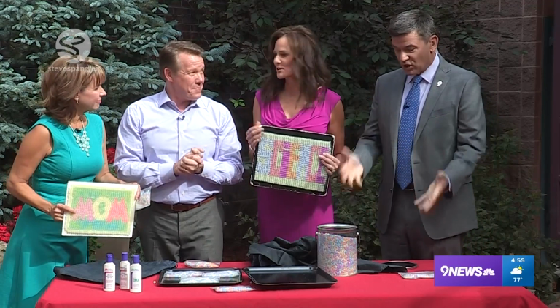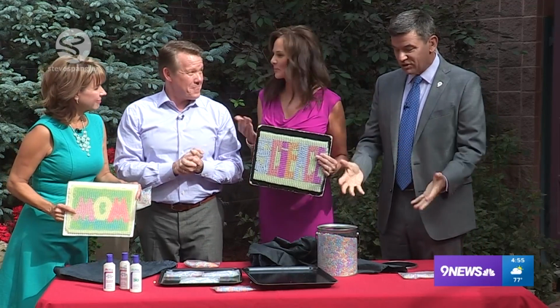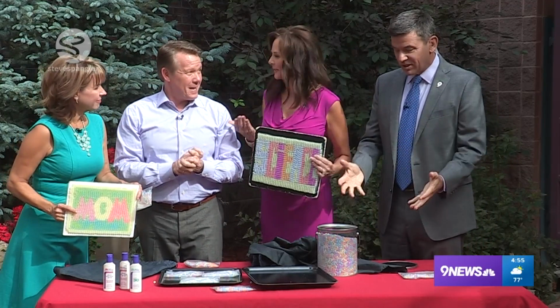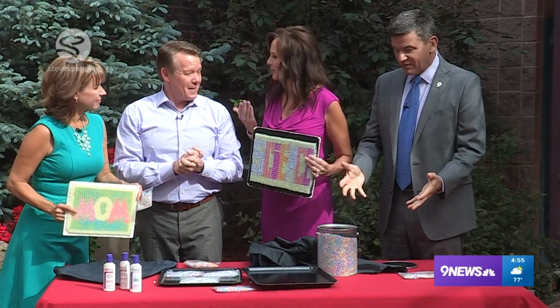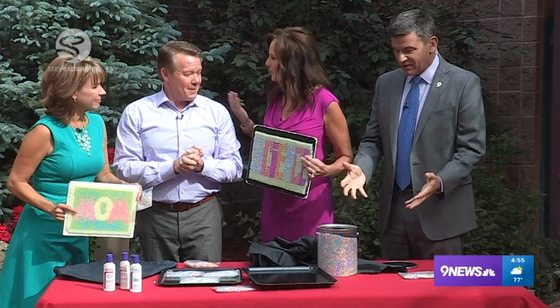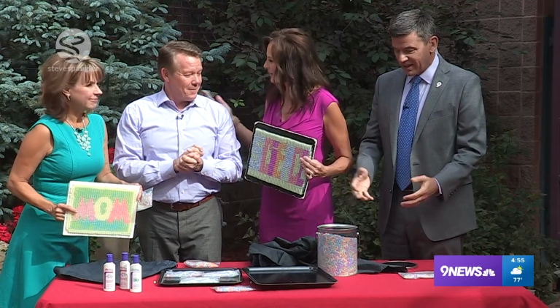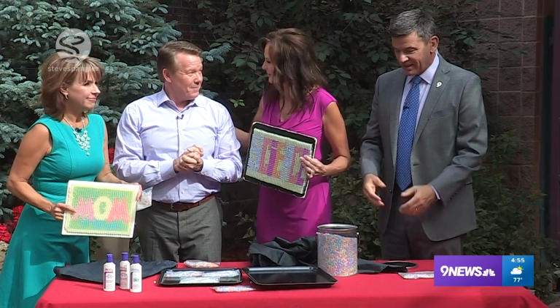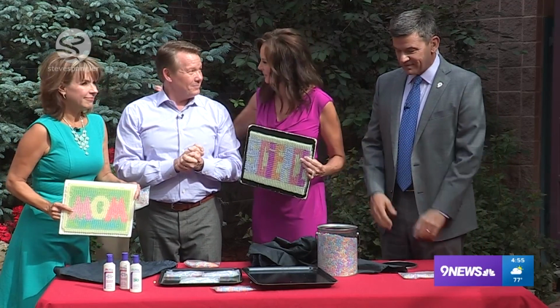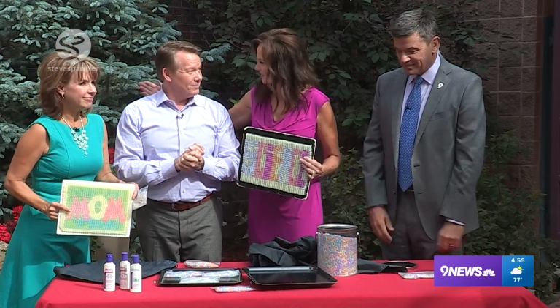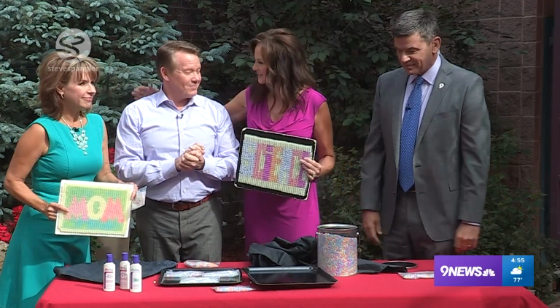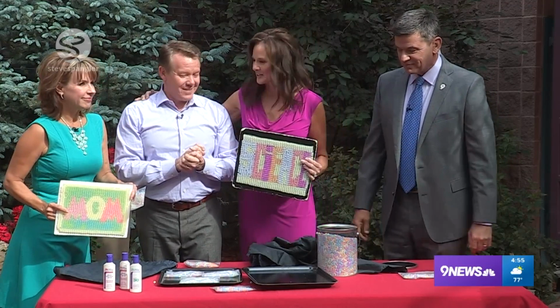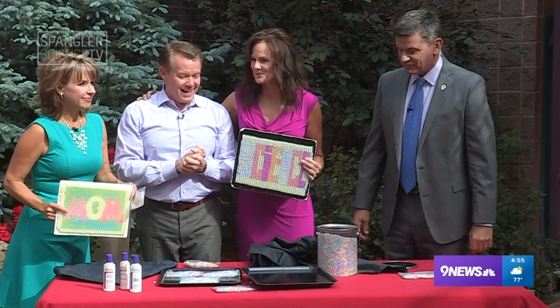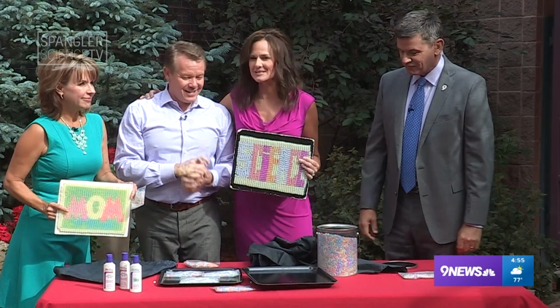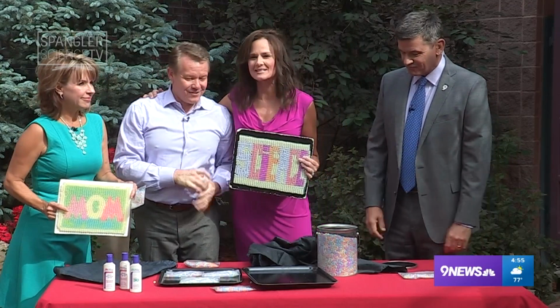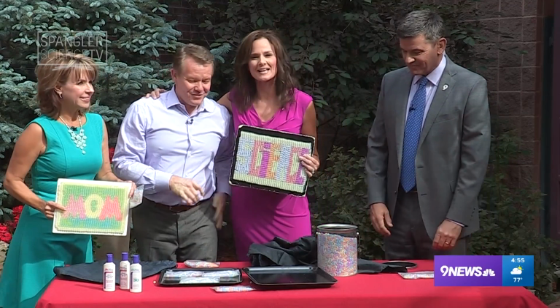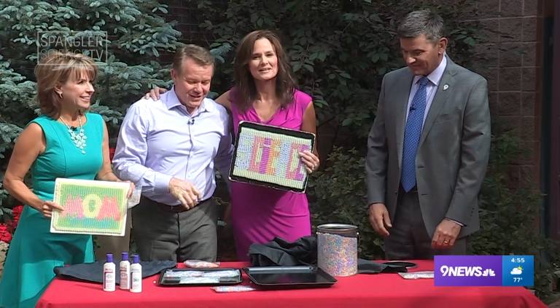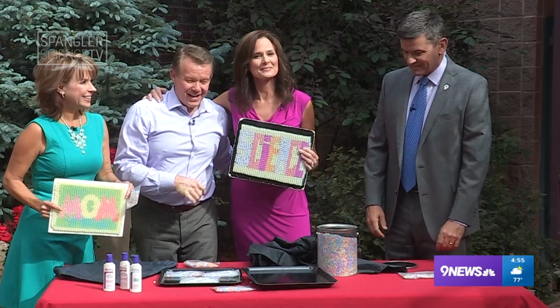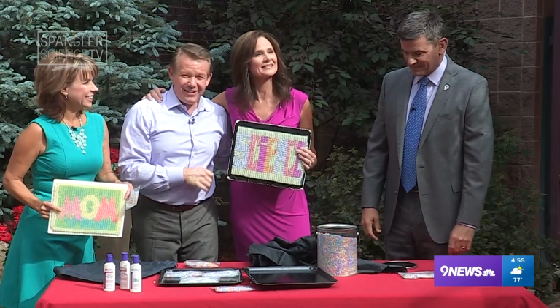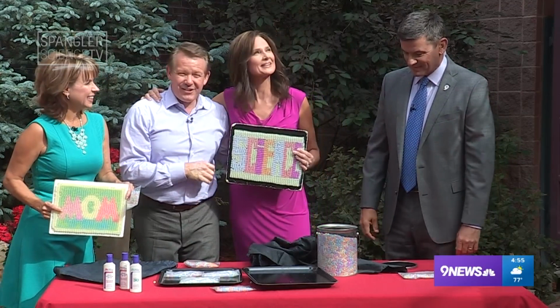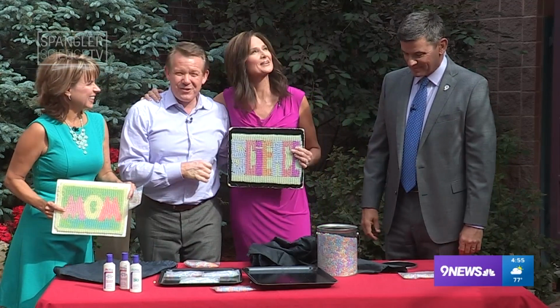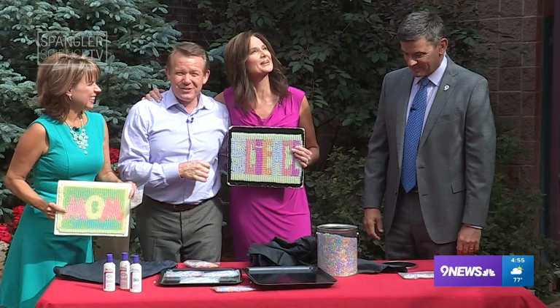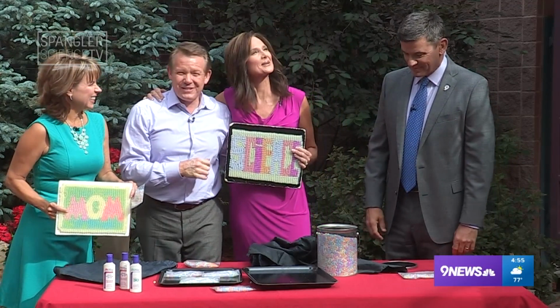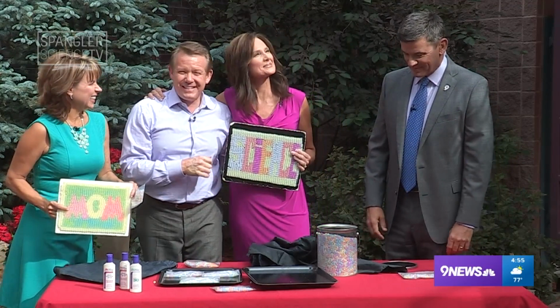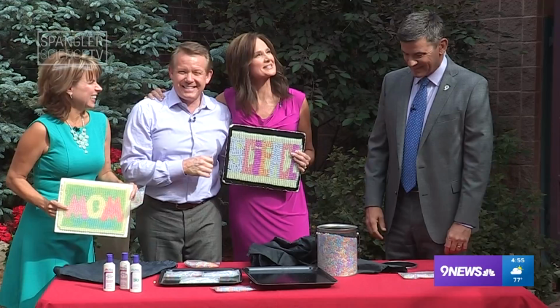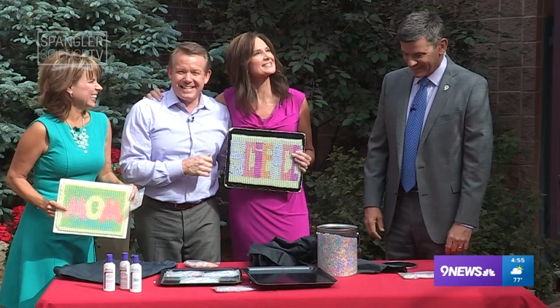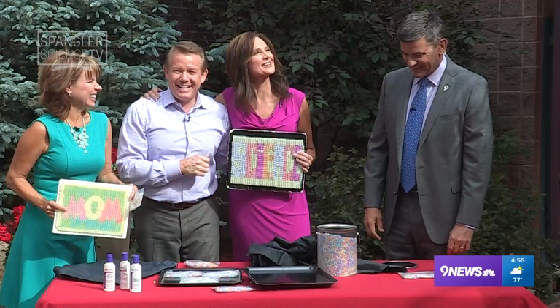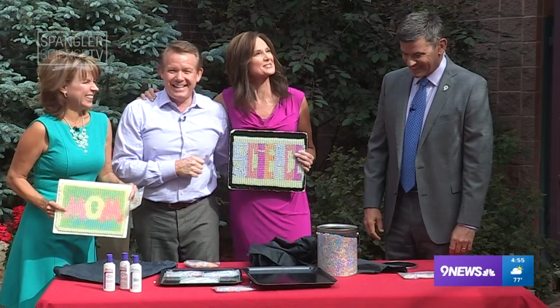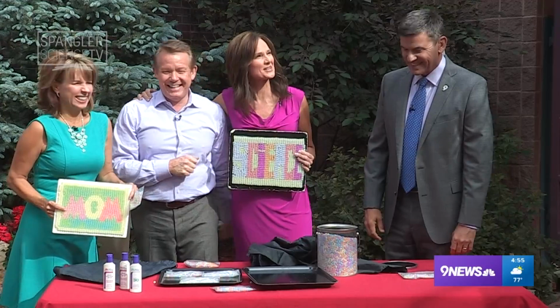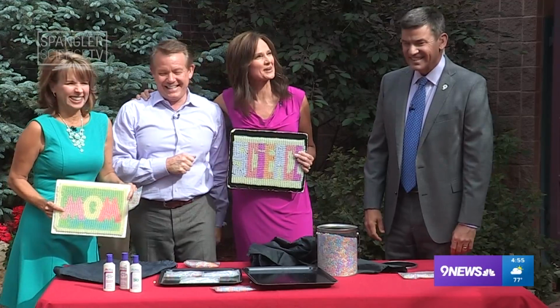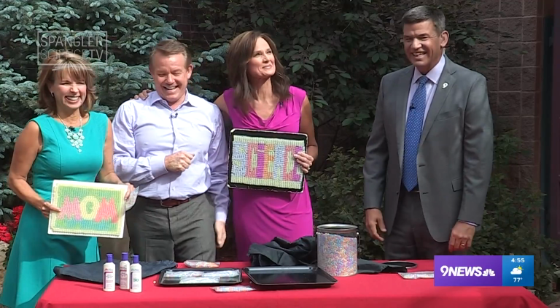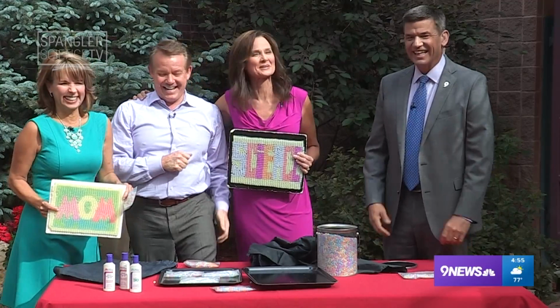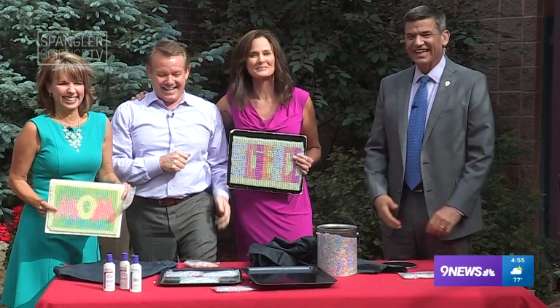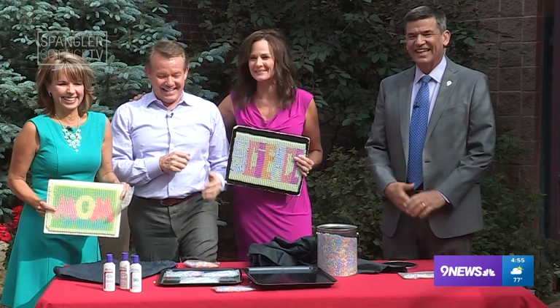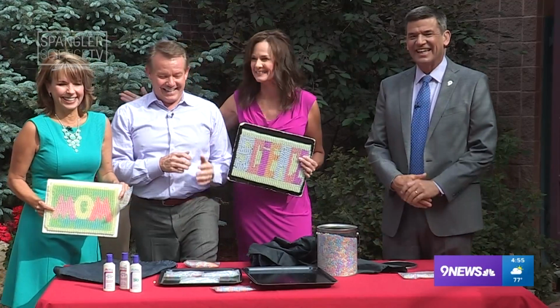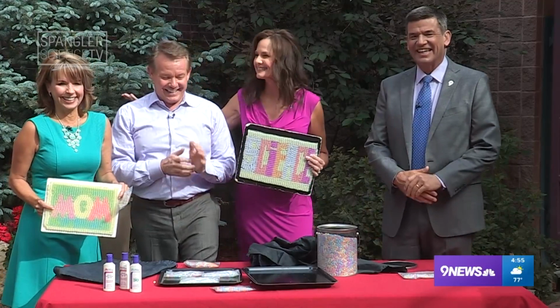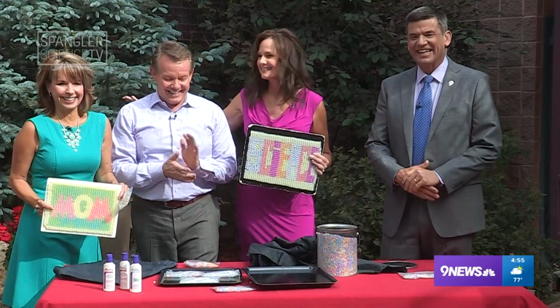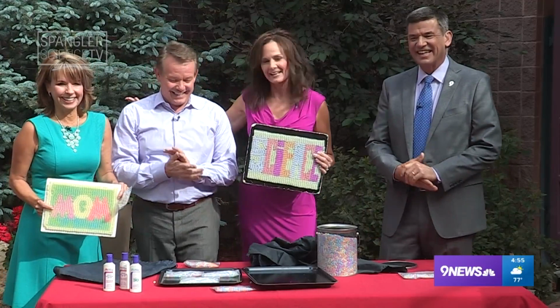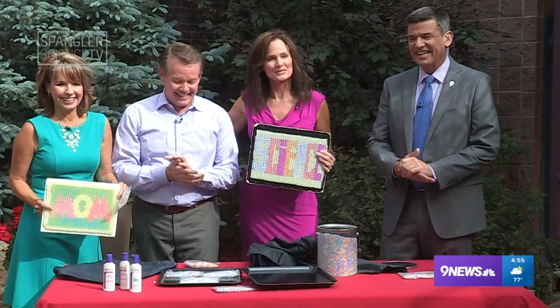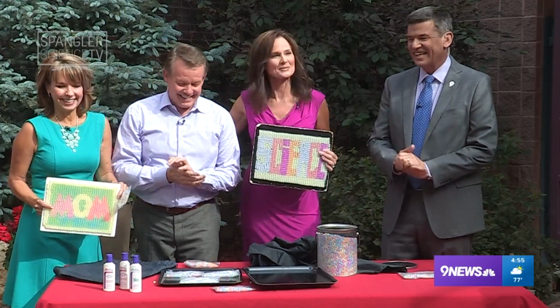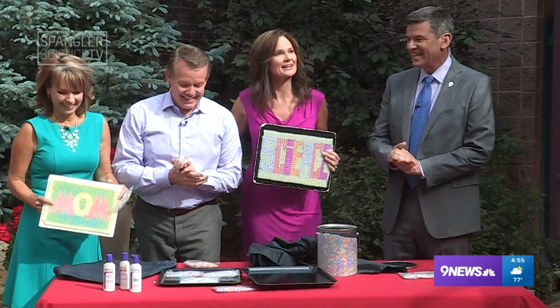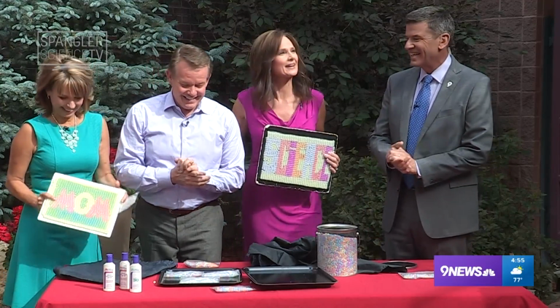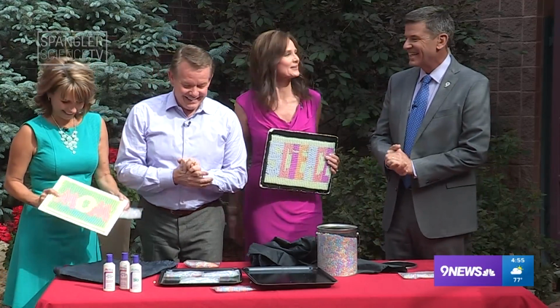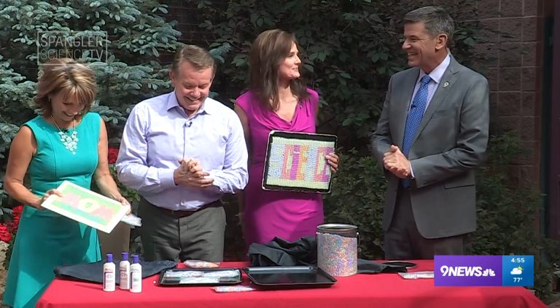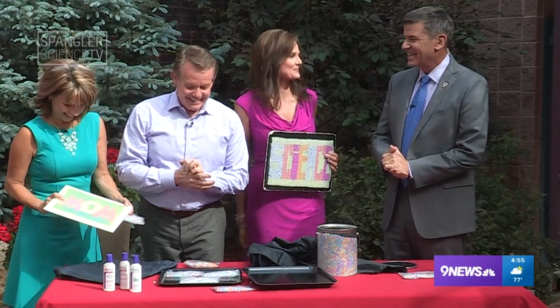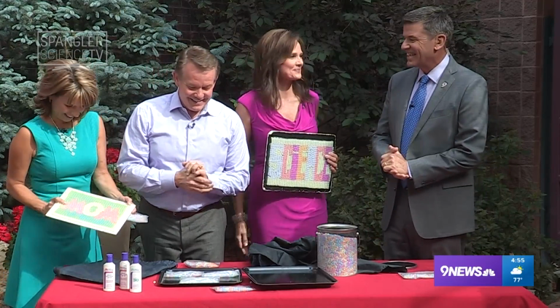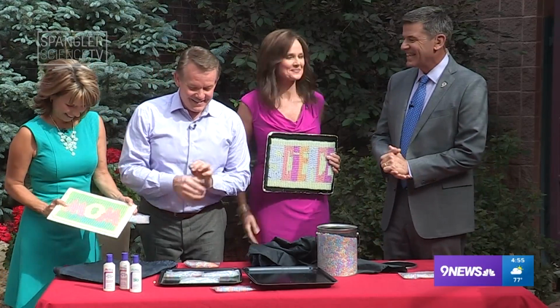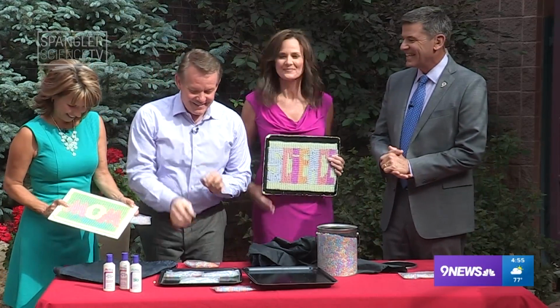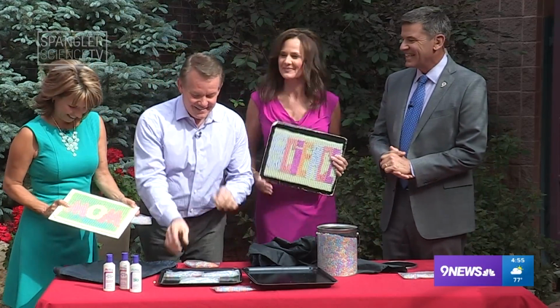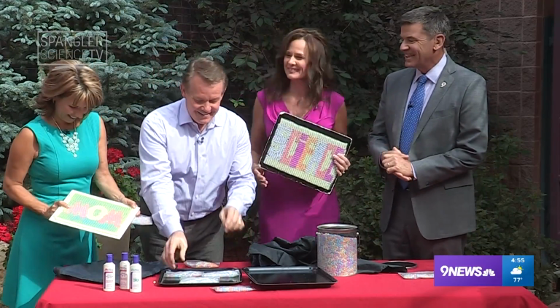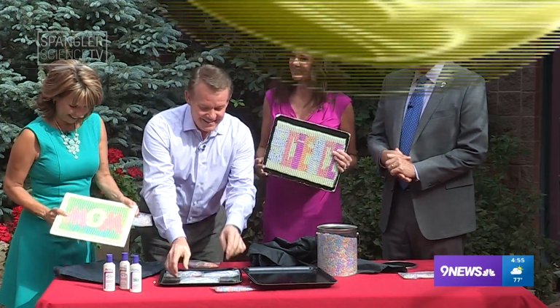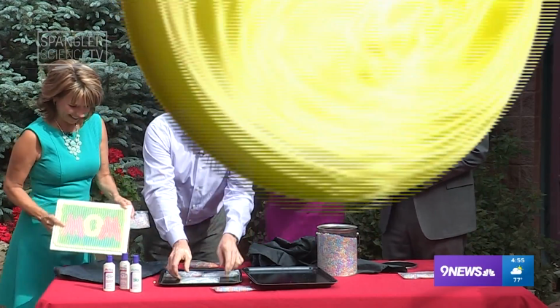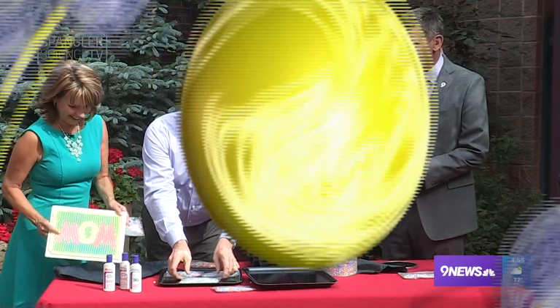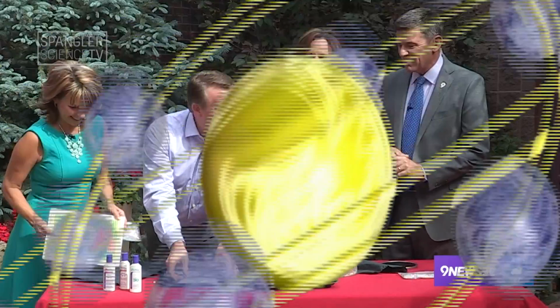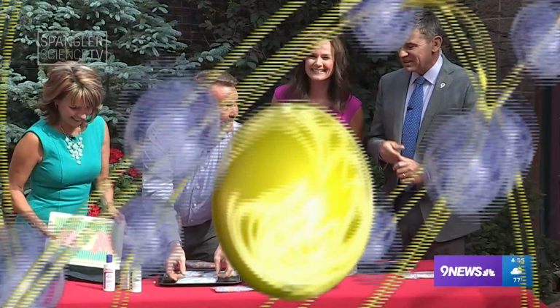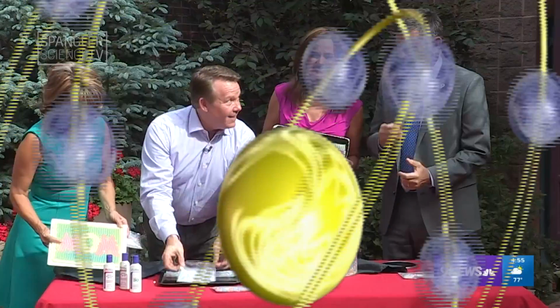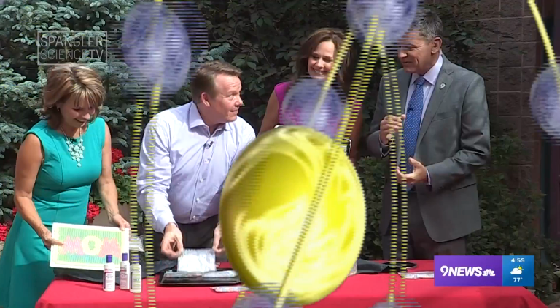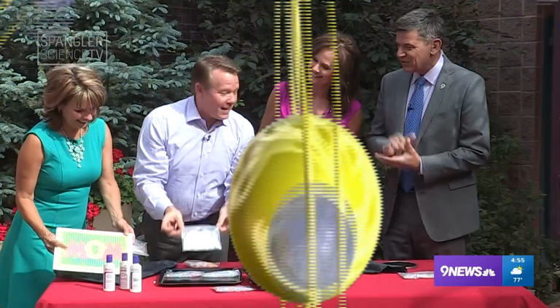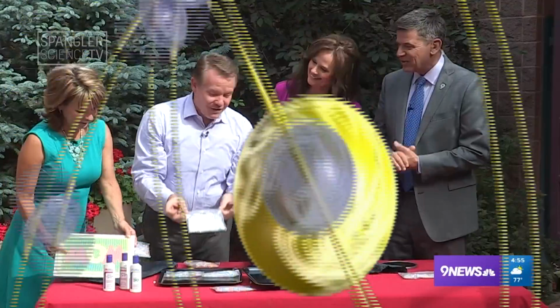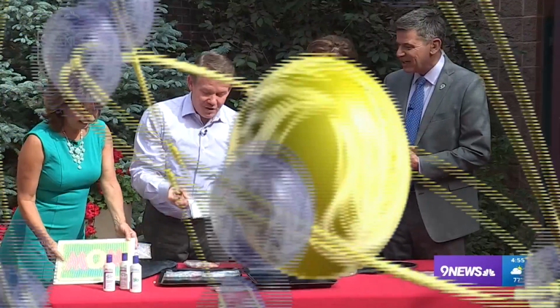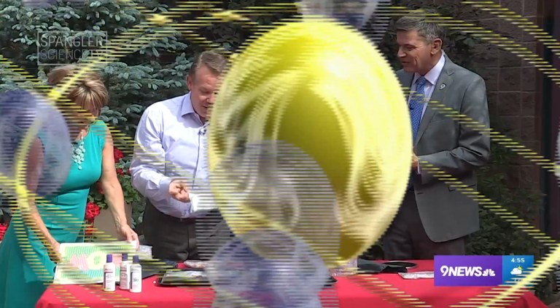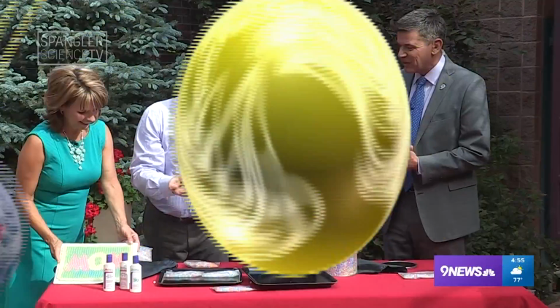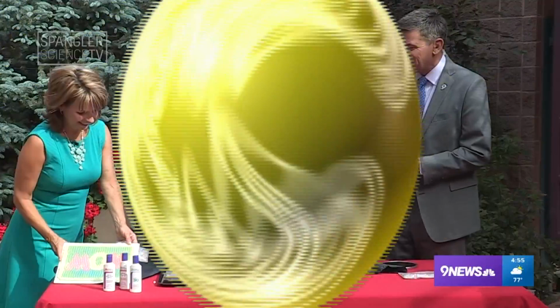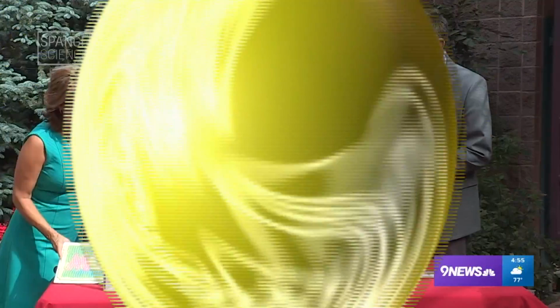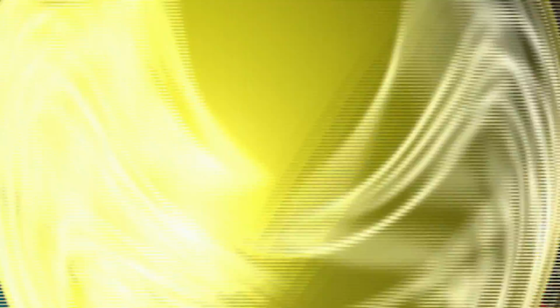Good stuff today. Thank you. Here comes the sunshine, people — I do what I can. Thanks very much, Steve. See you next week.